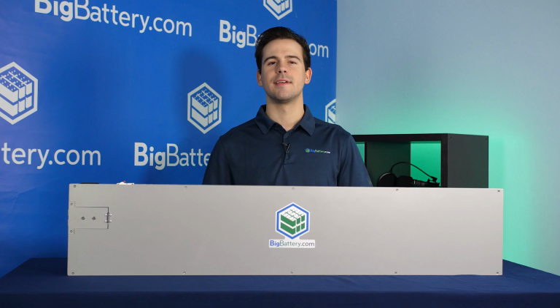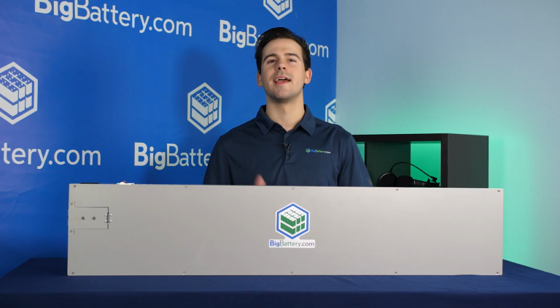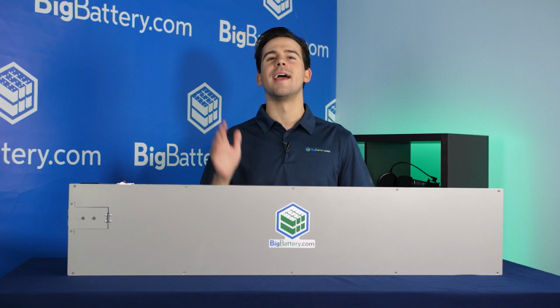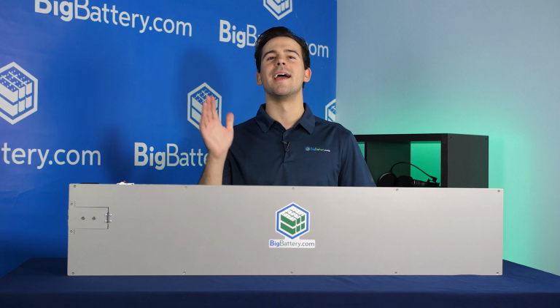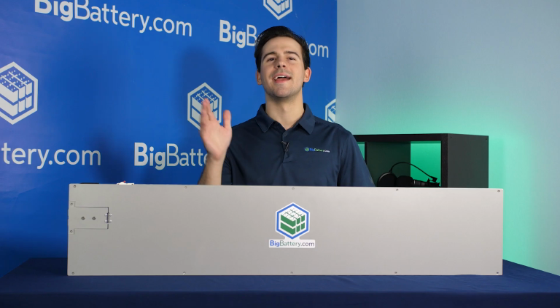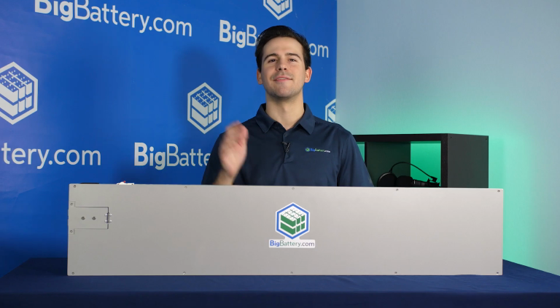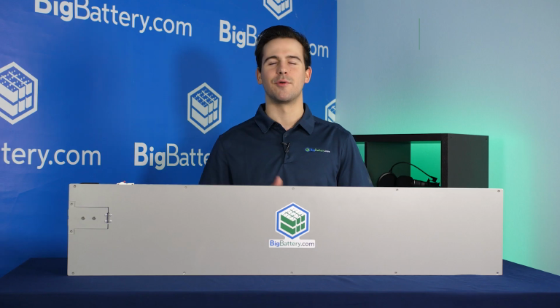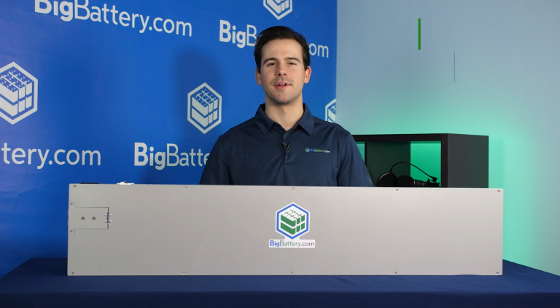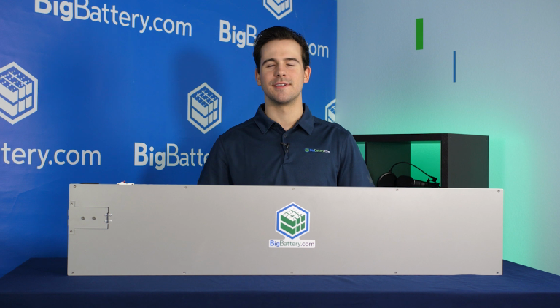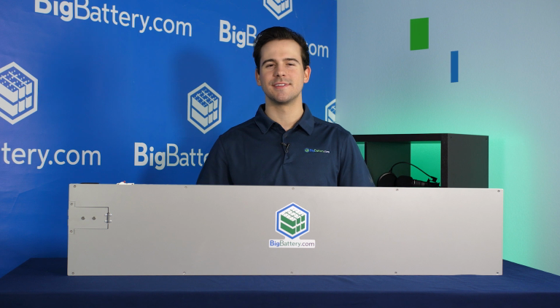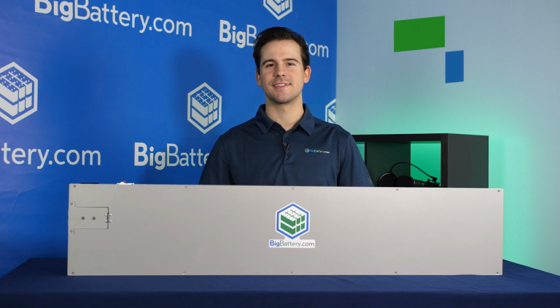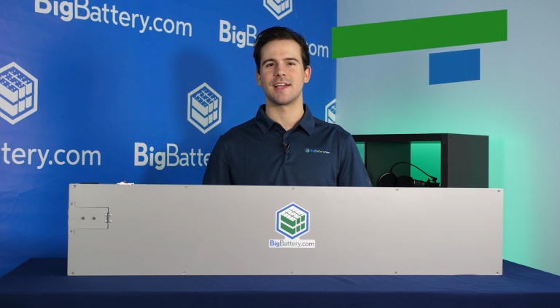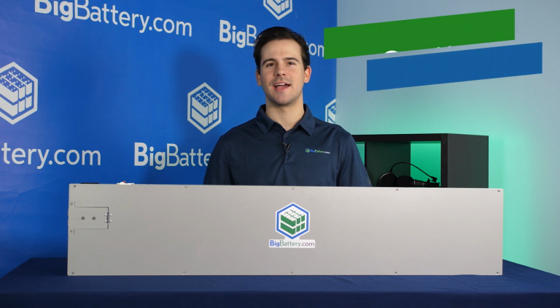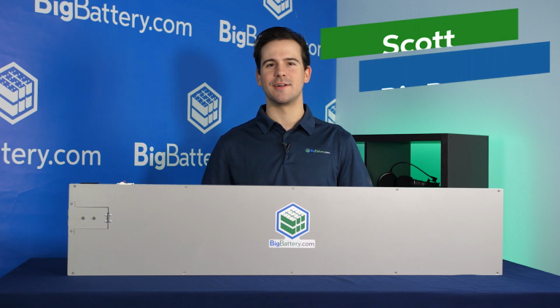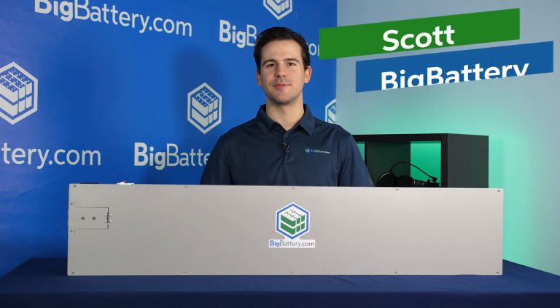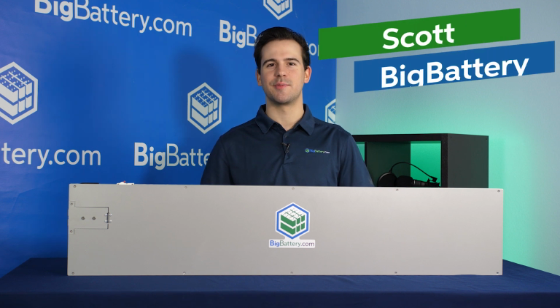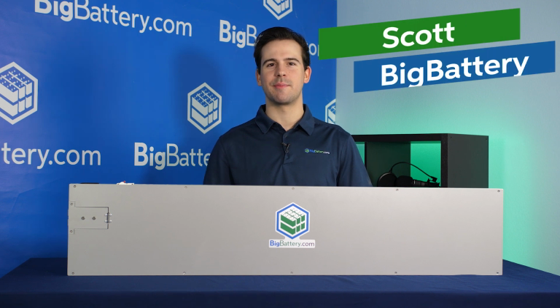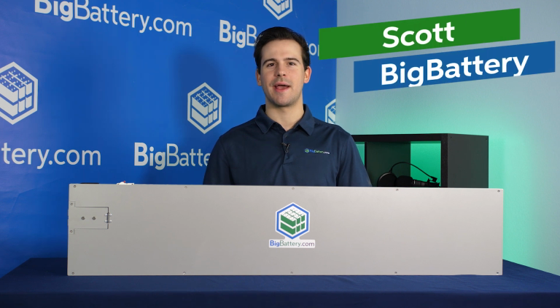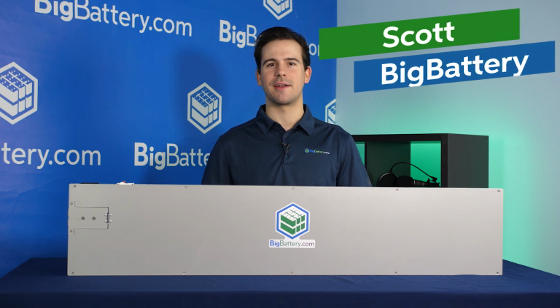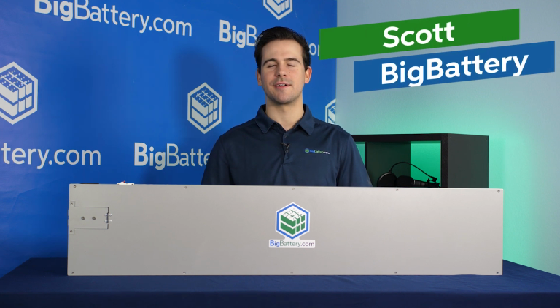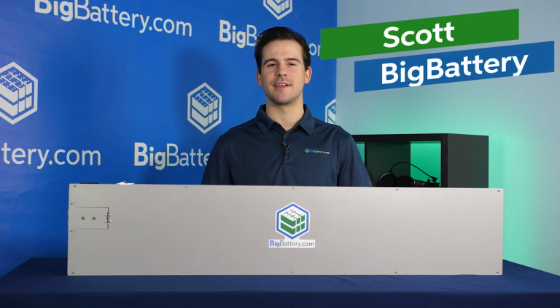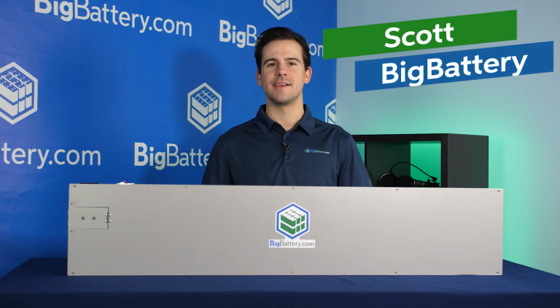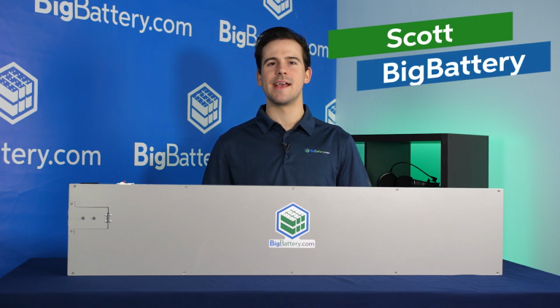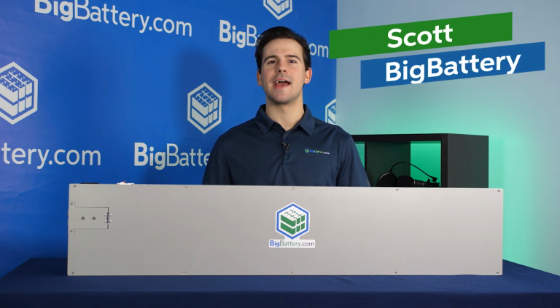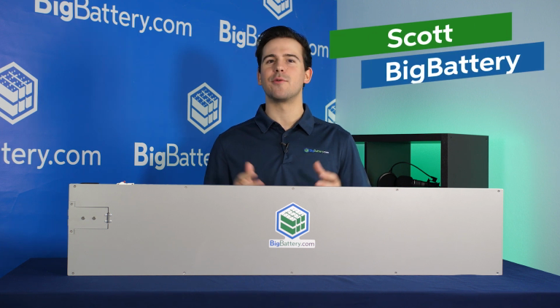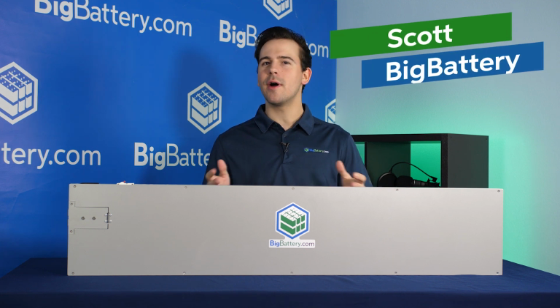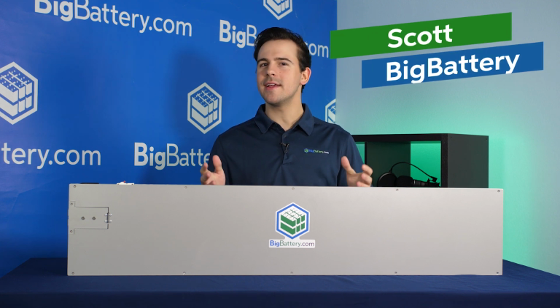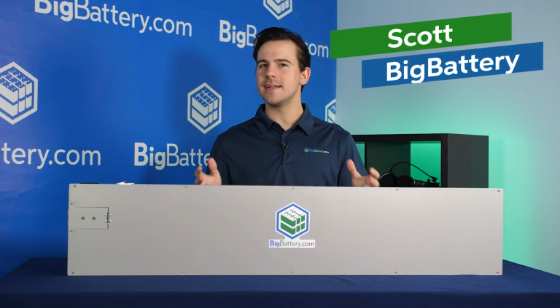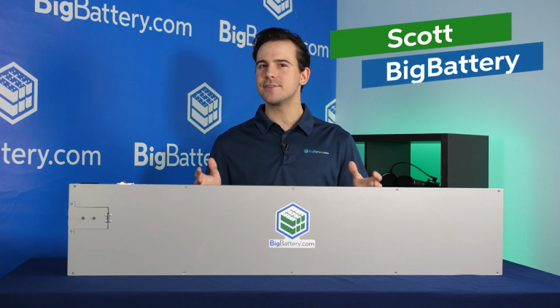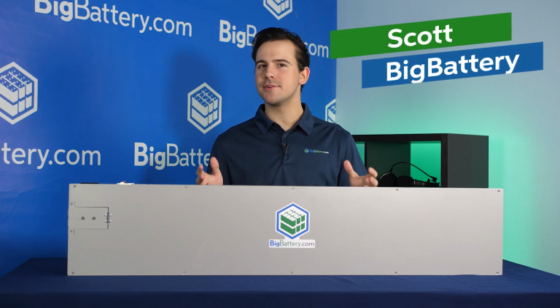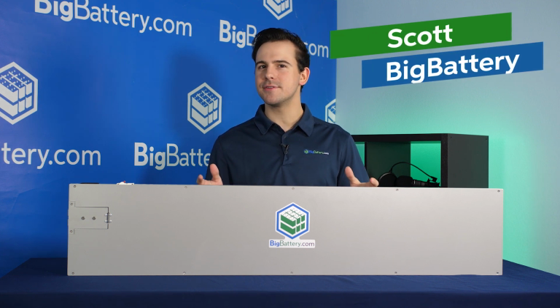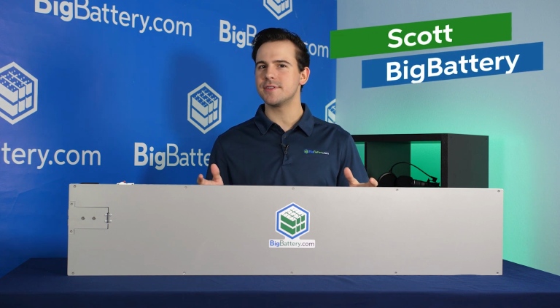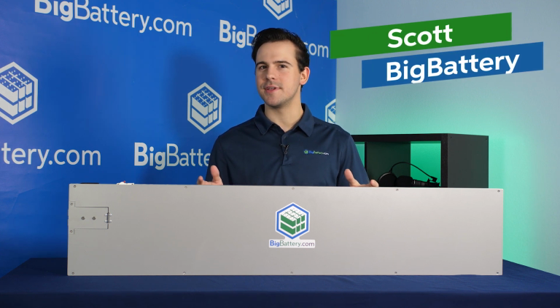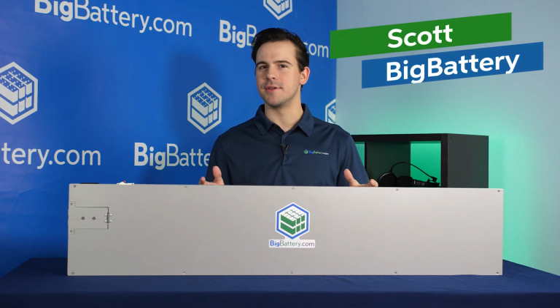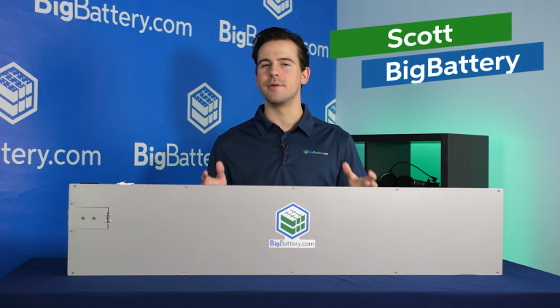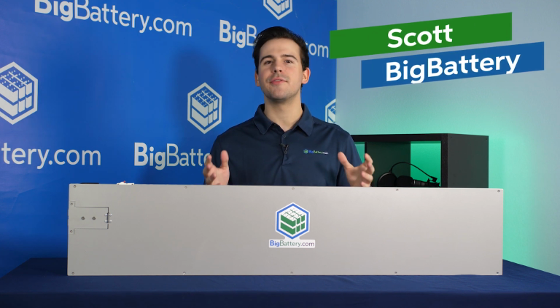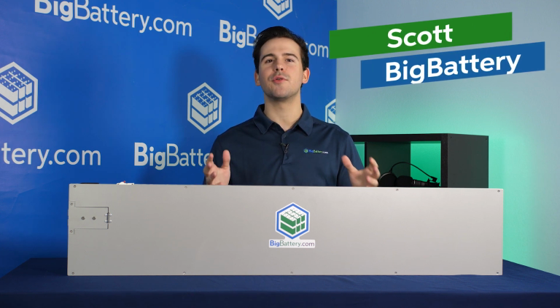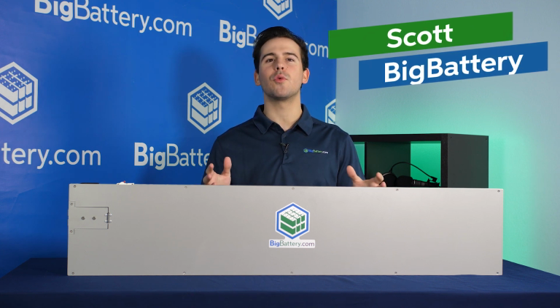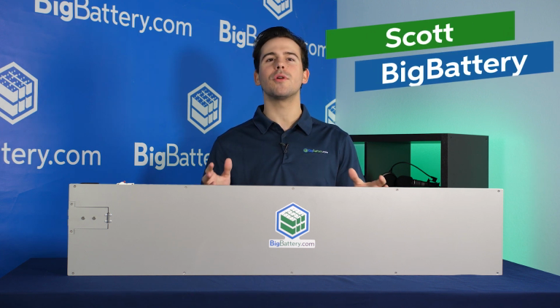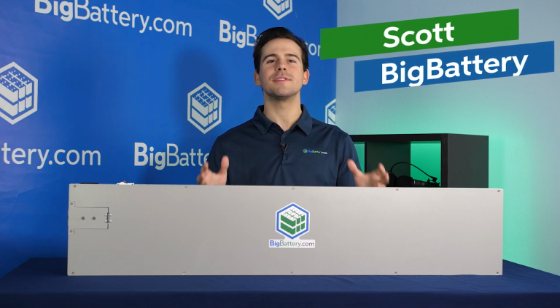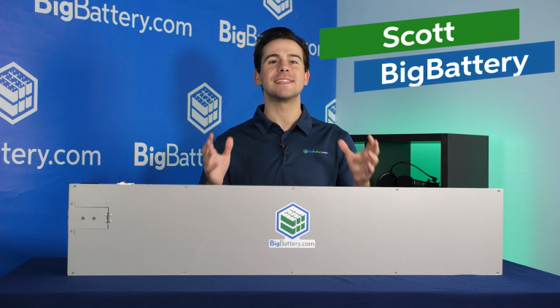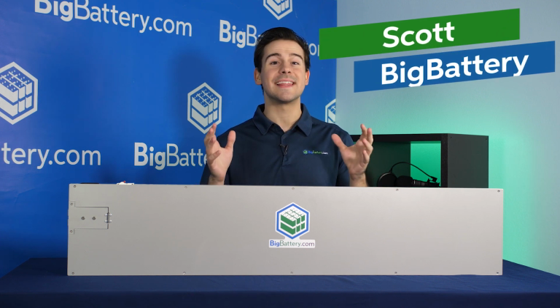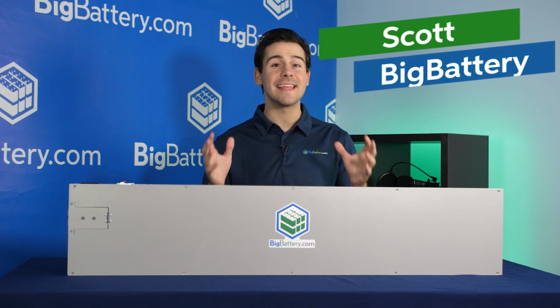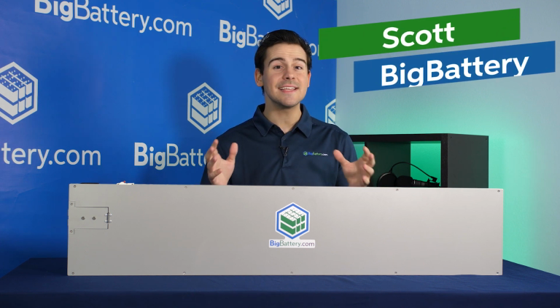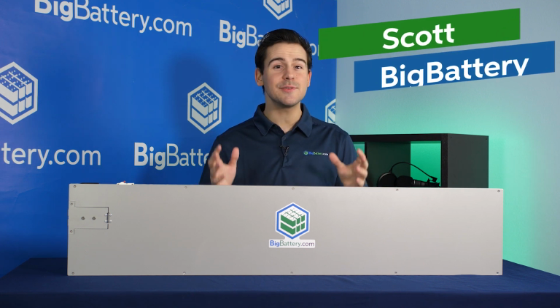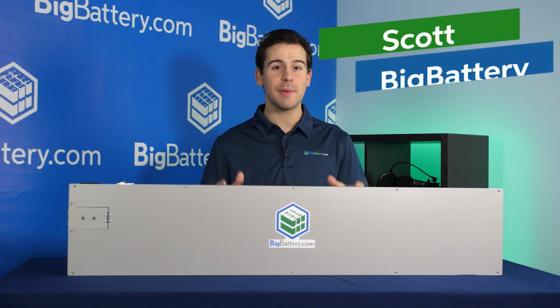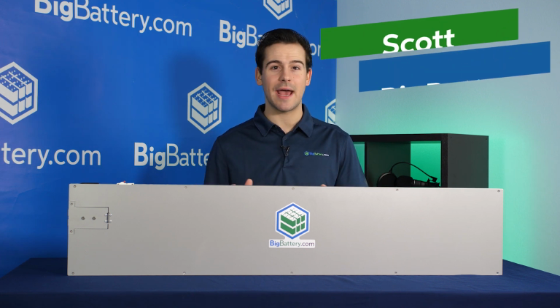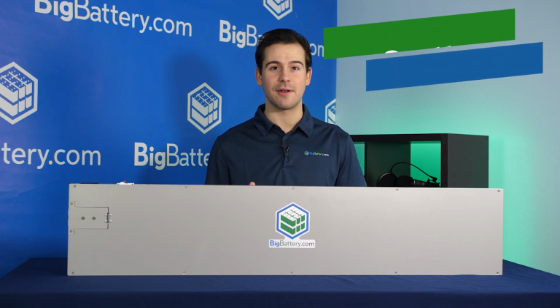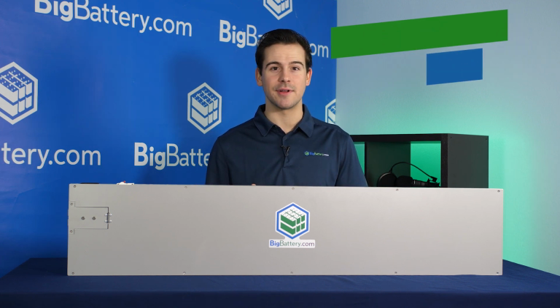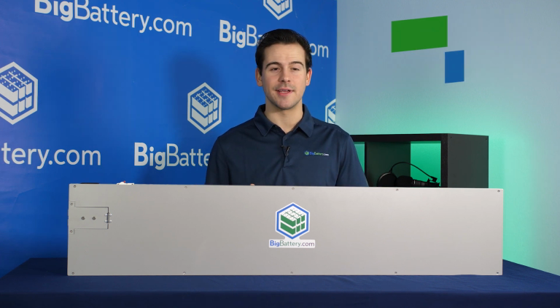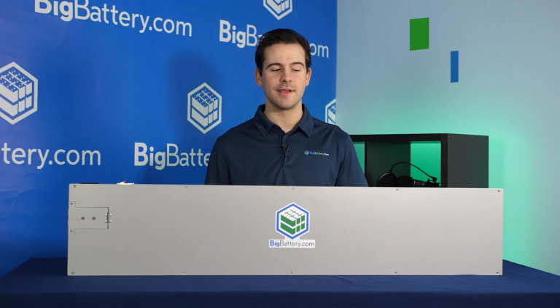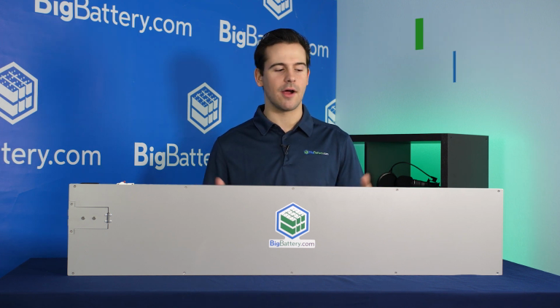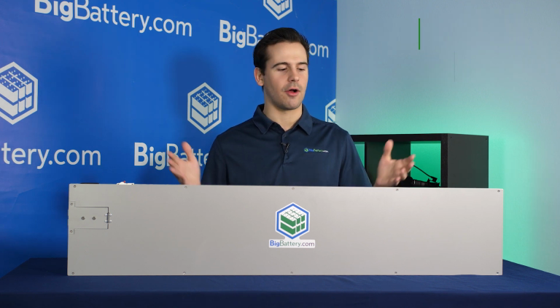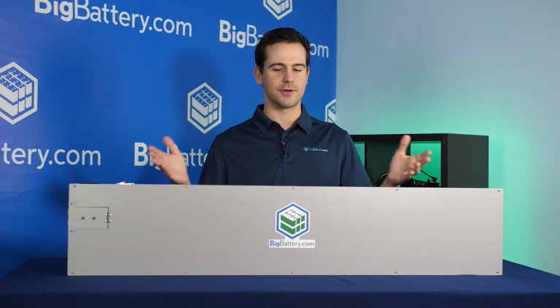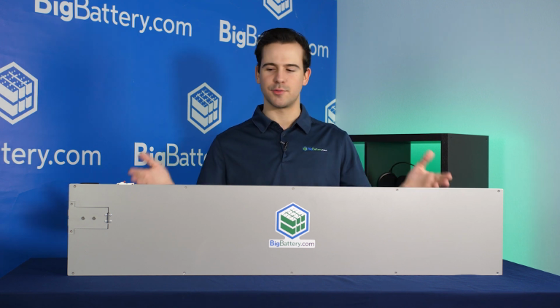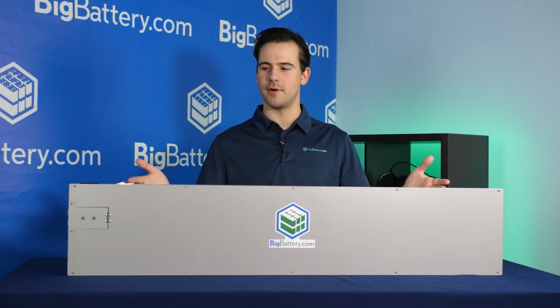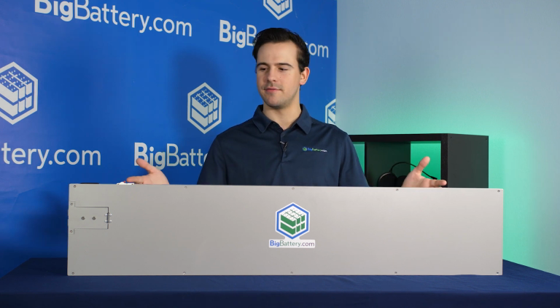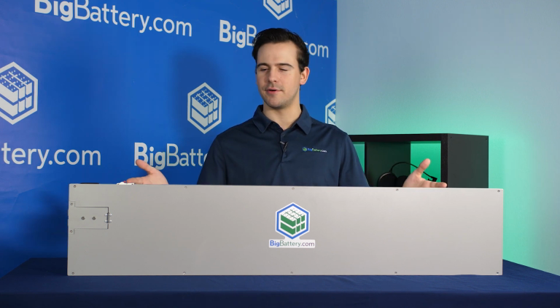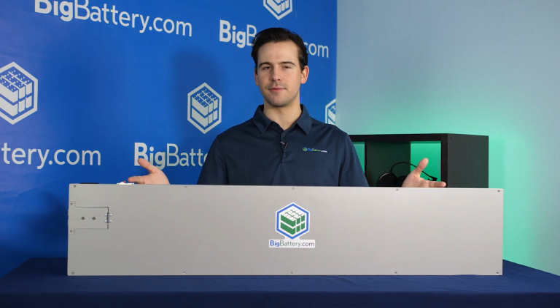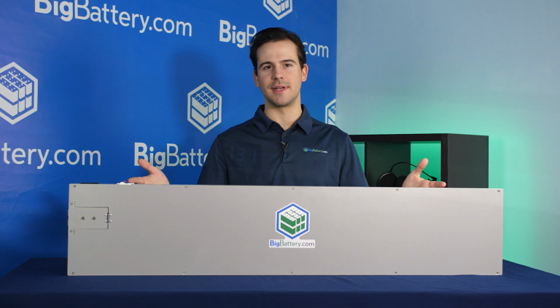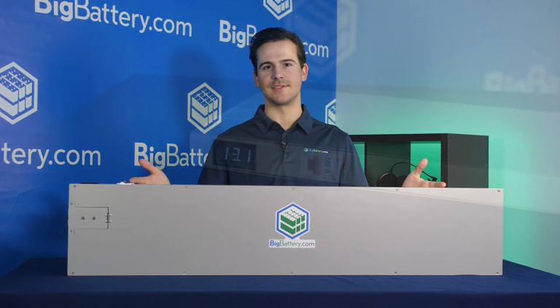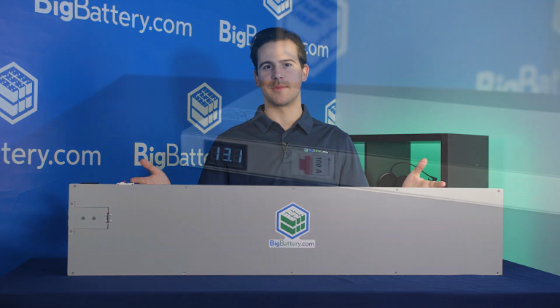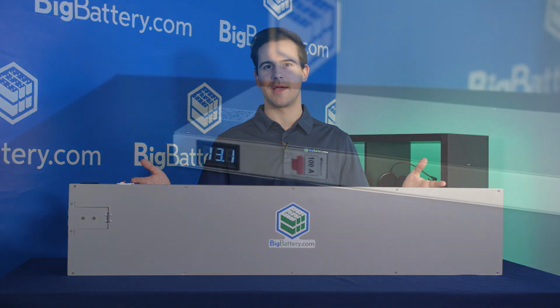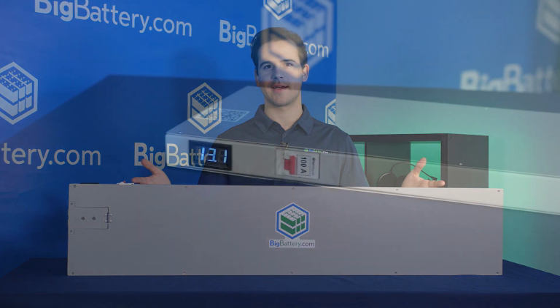Hey everyone, Scott here with Big Battery, and I want to introduce to you the world's thinnest battery, our 12-volt Razorback.